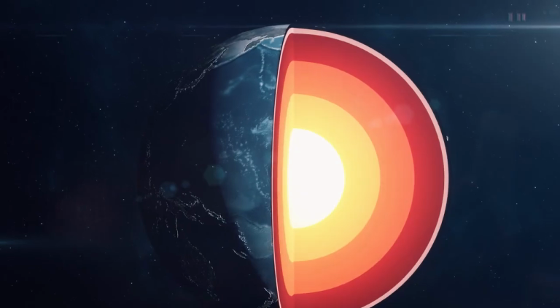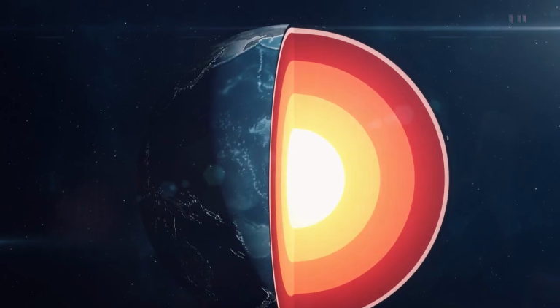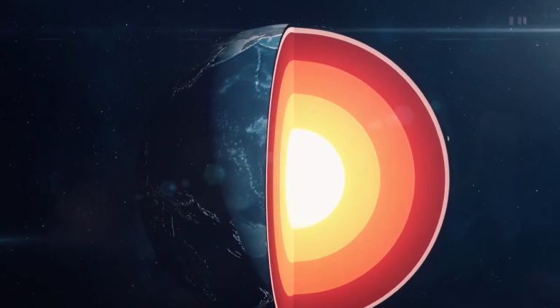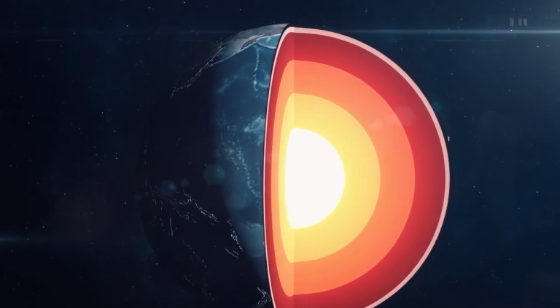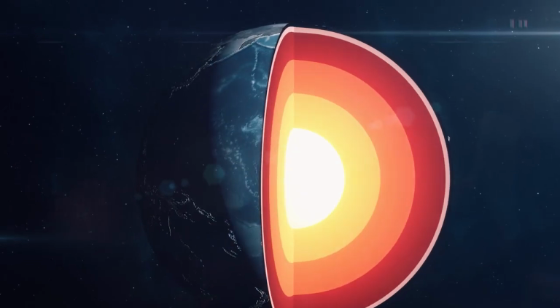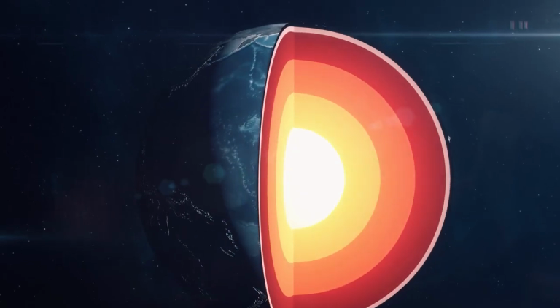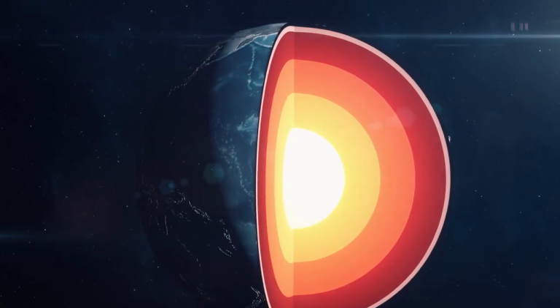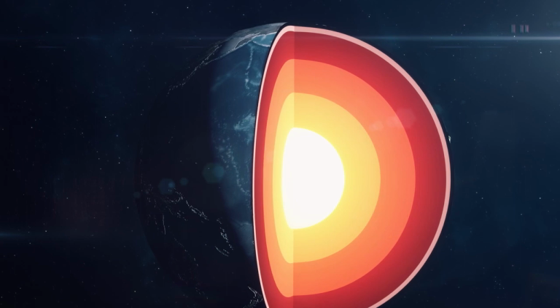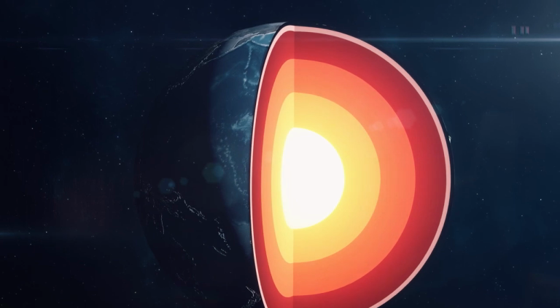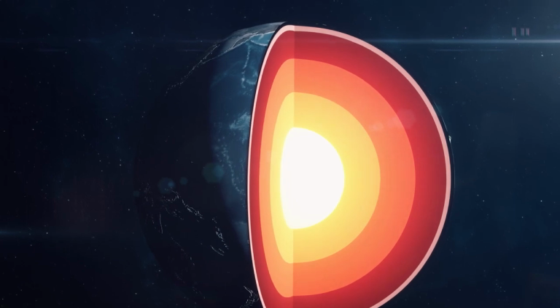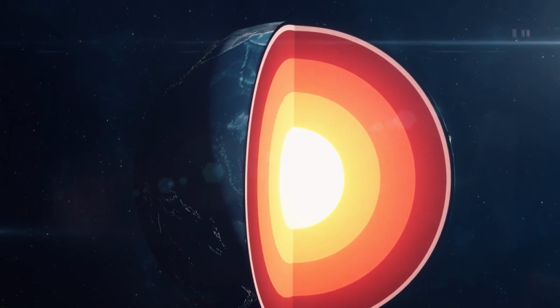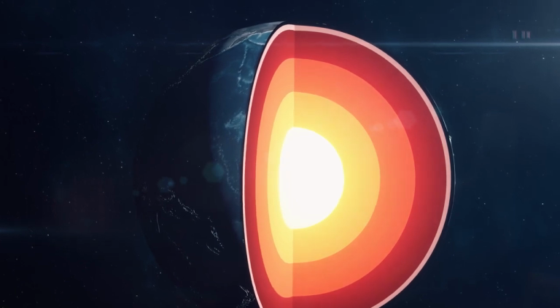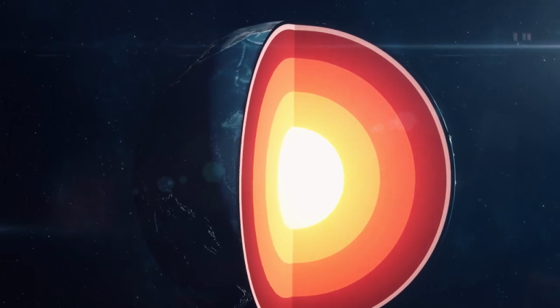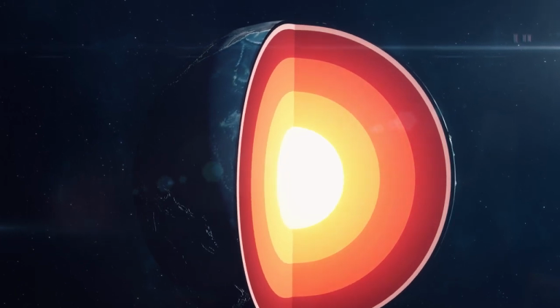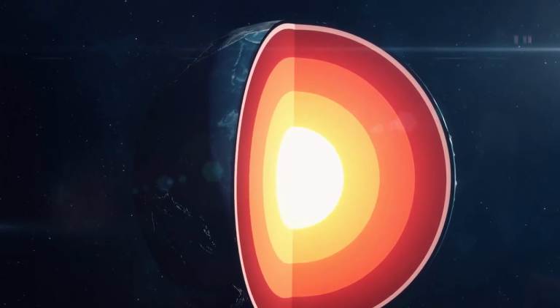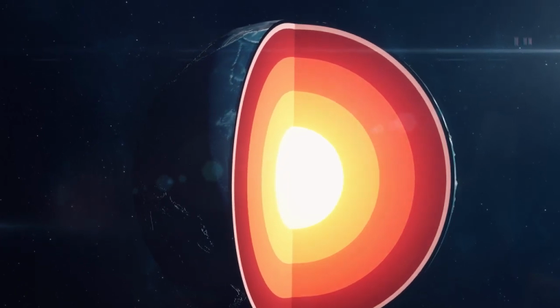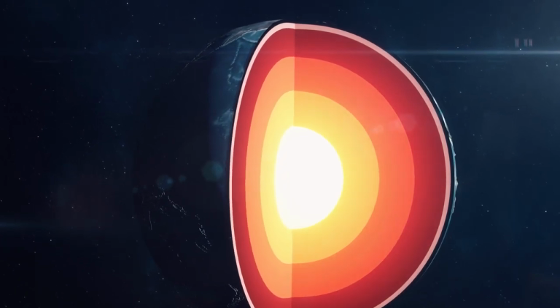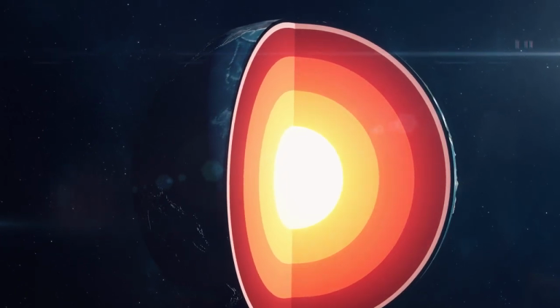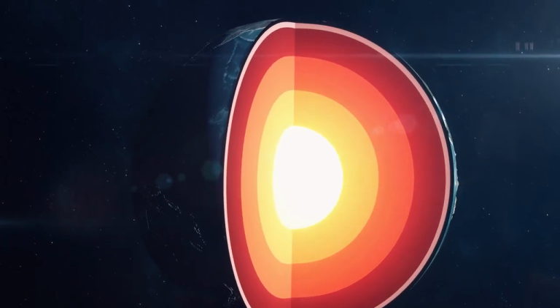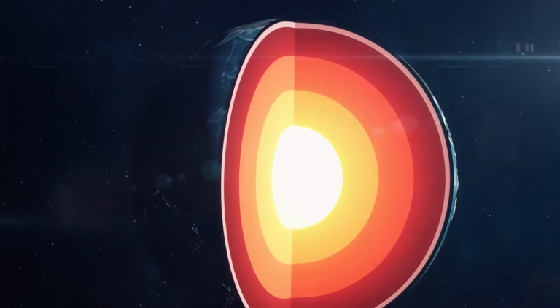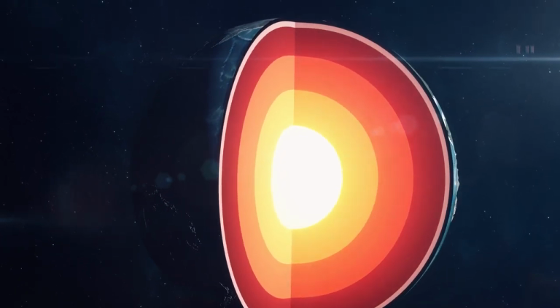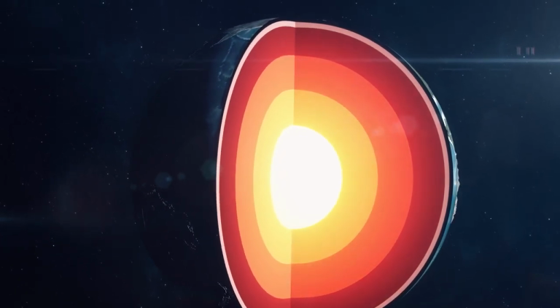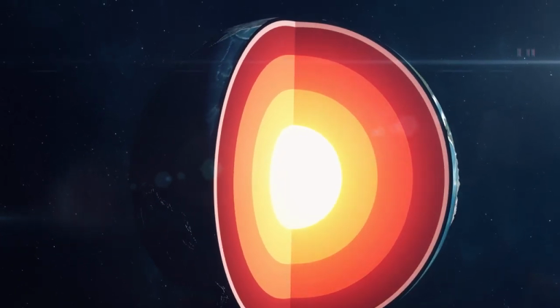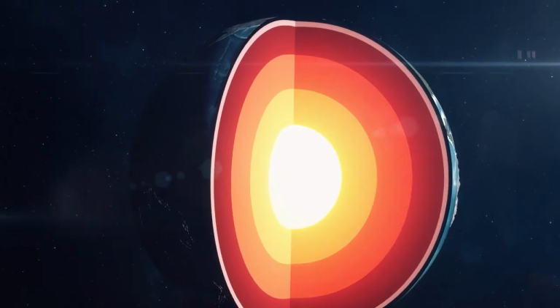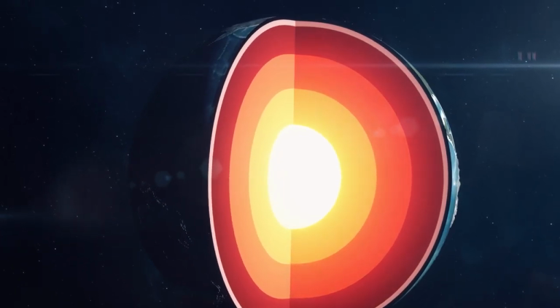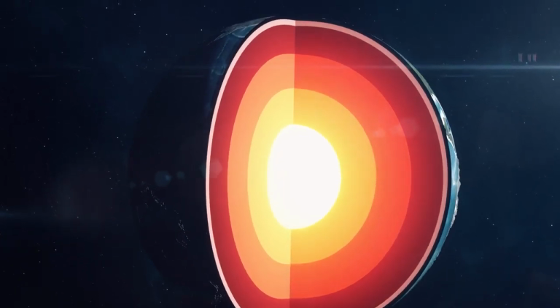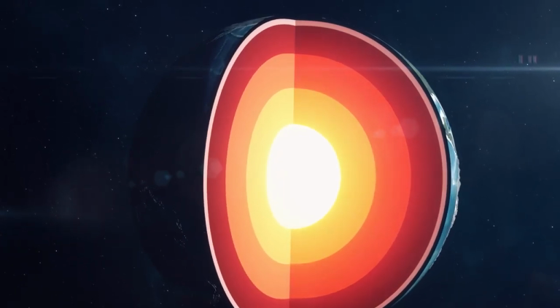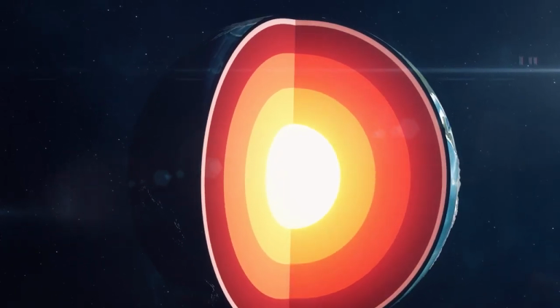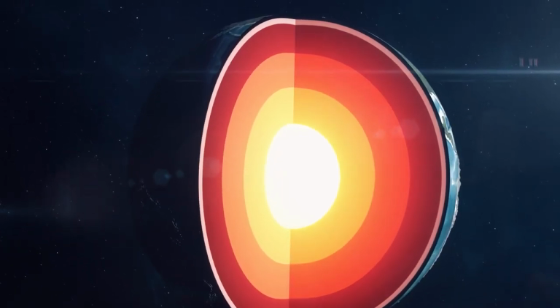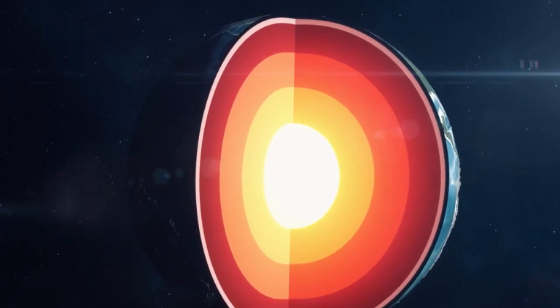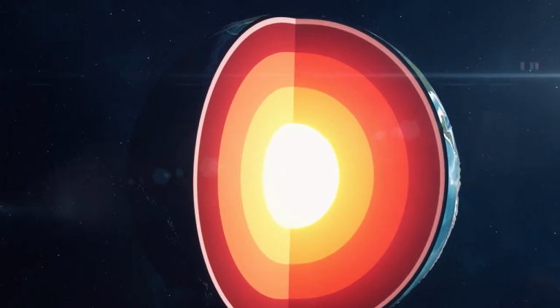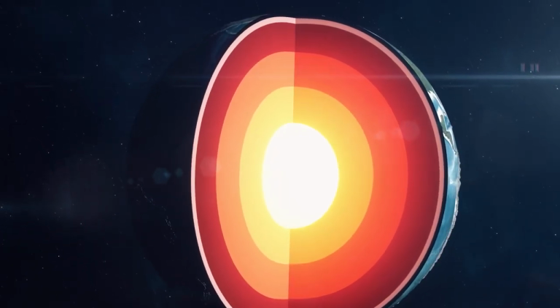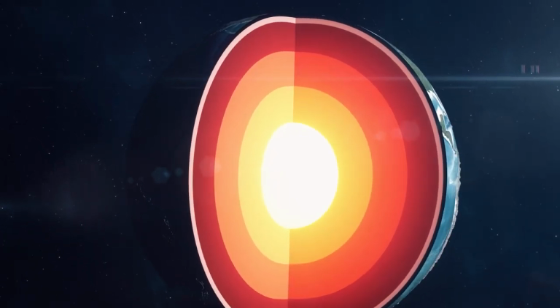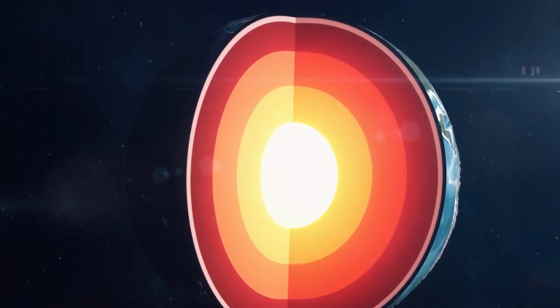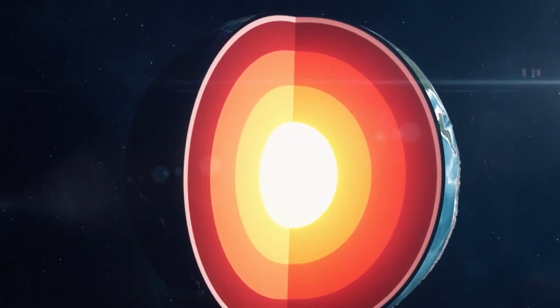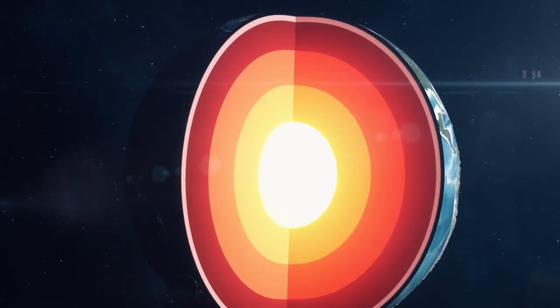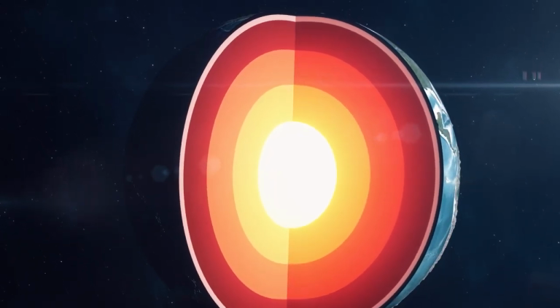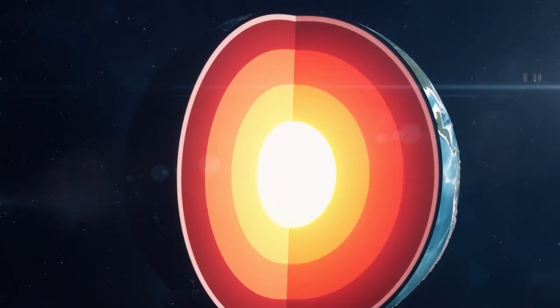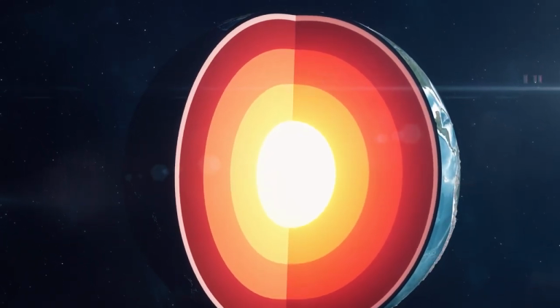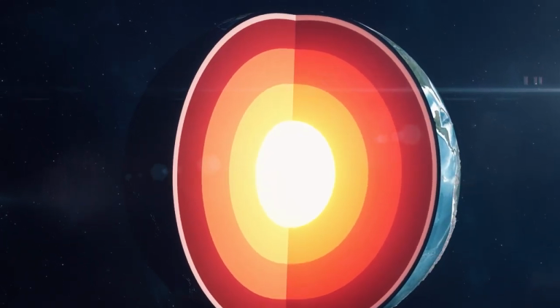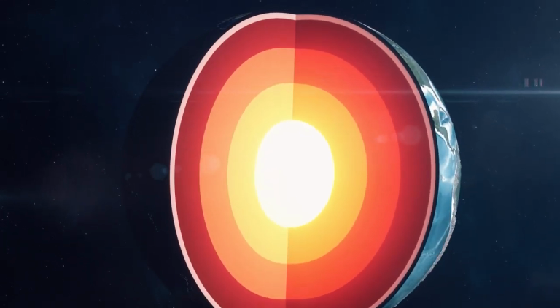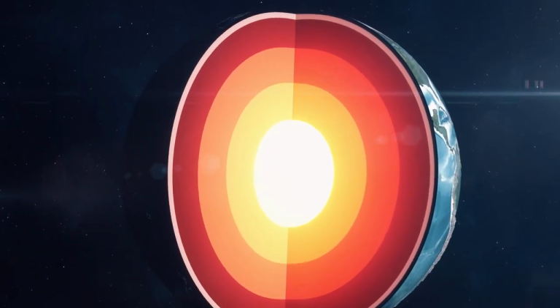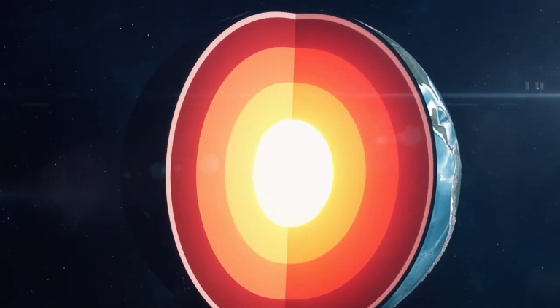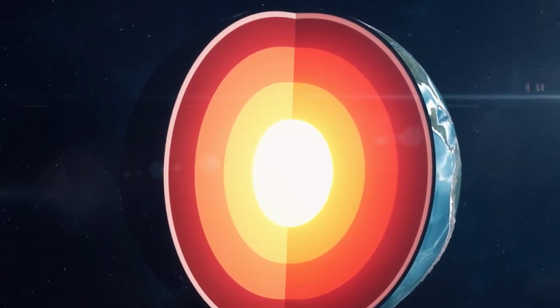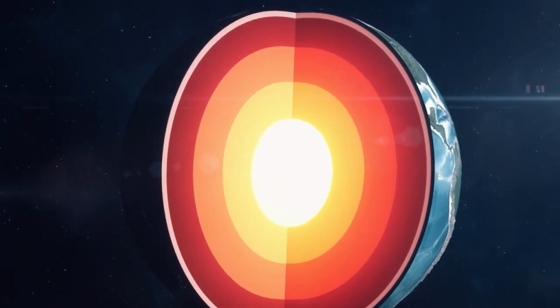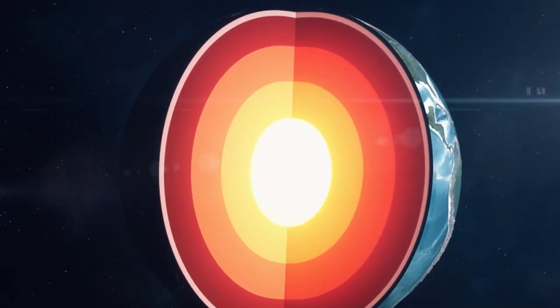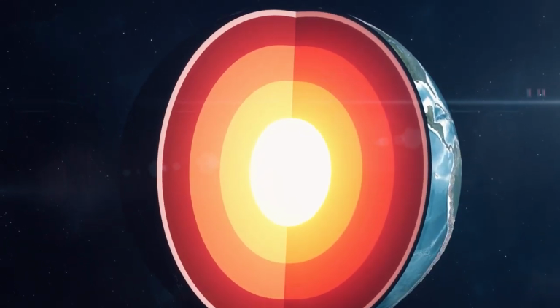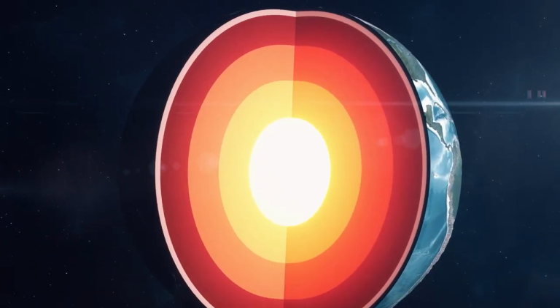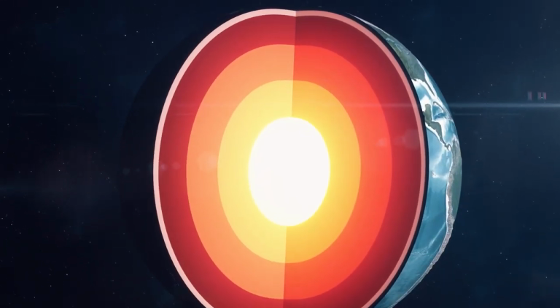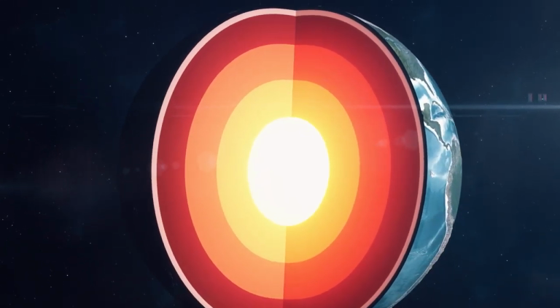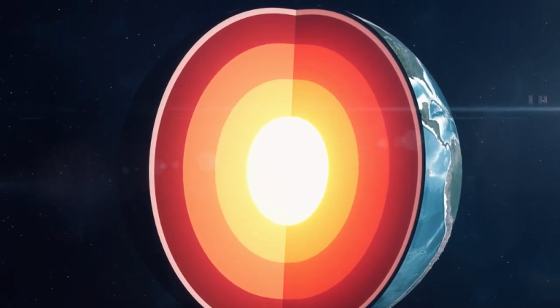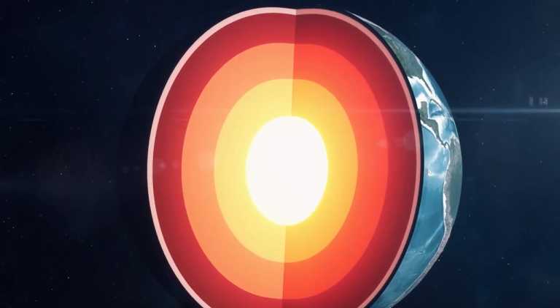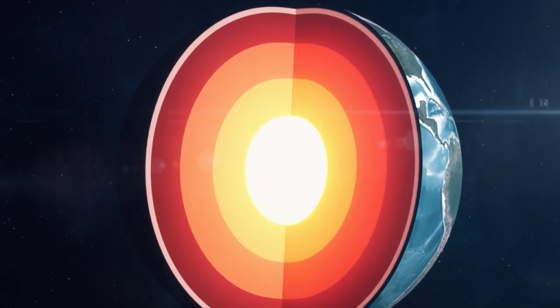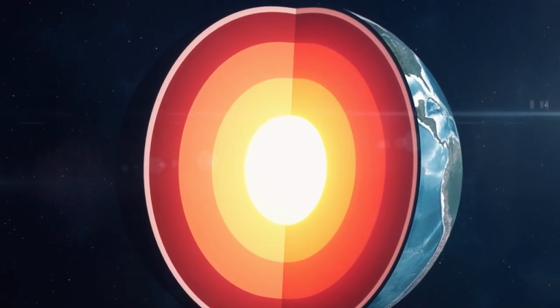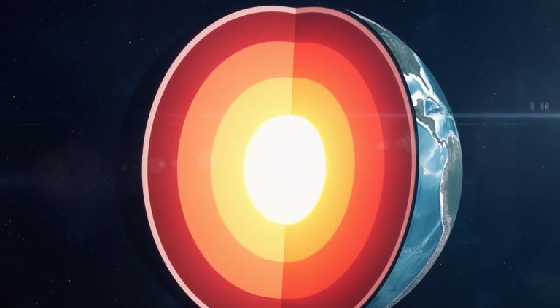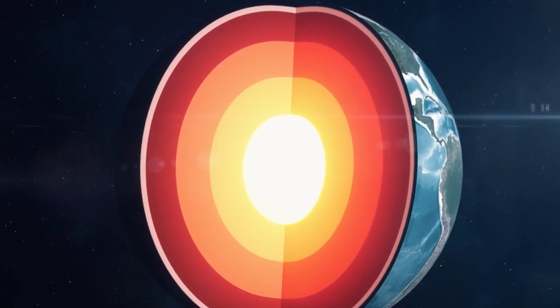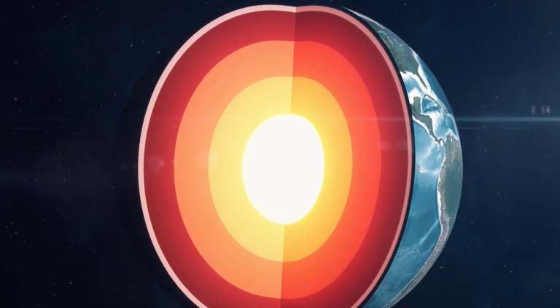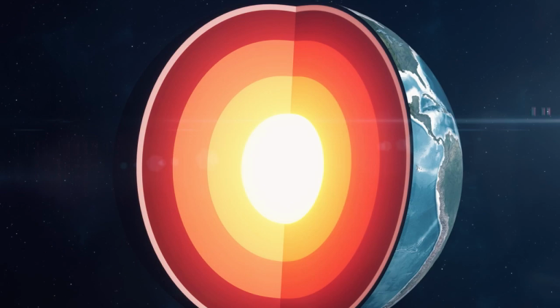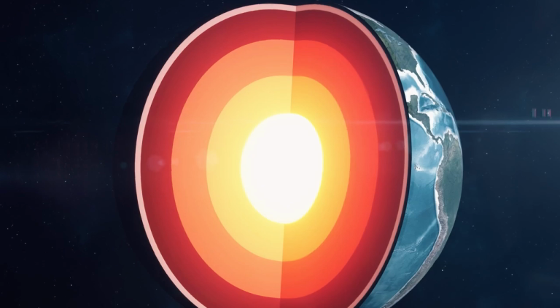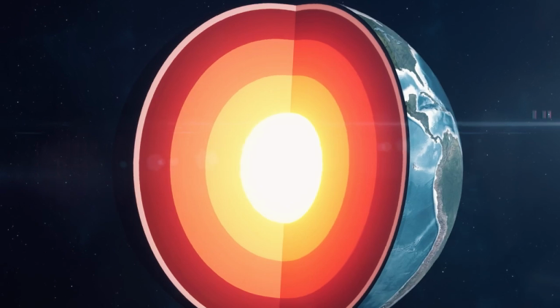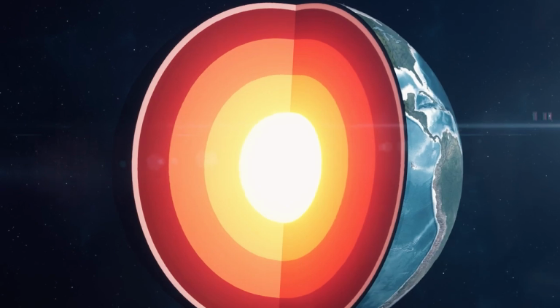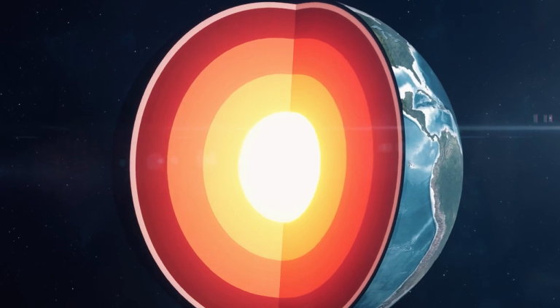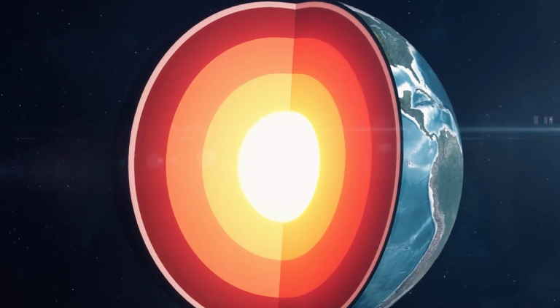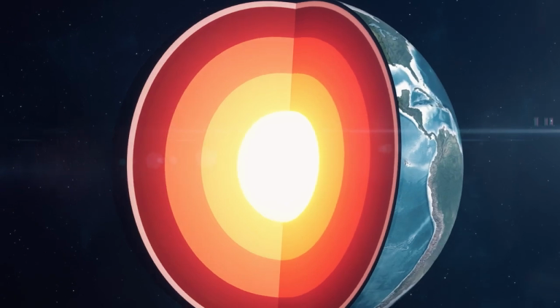The Earth's core is hotter than the surface of the Sun, with temperatures reaching up to 9,000 degrees Fahrenheit.